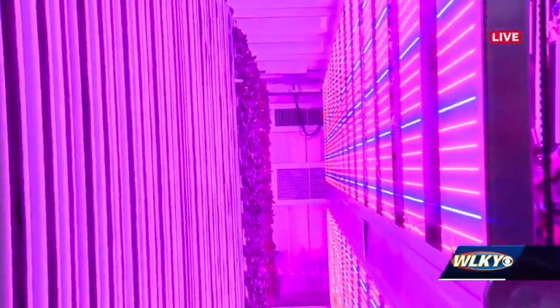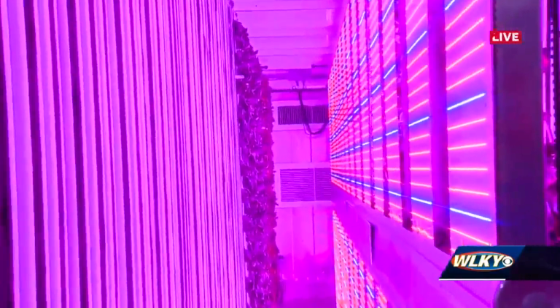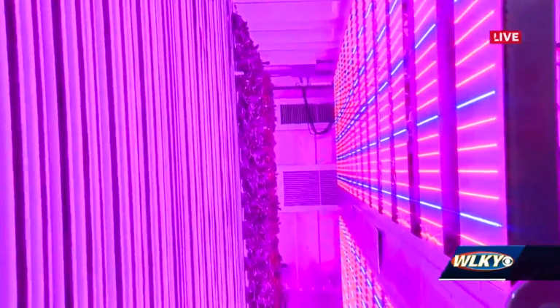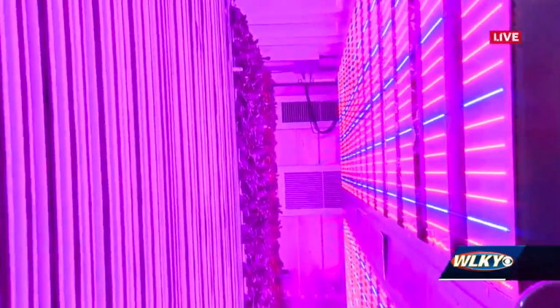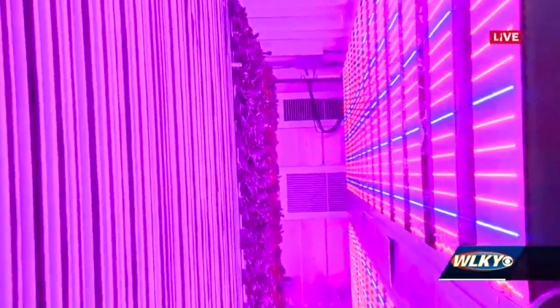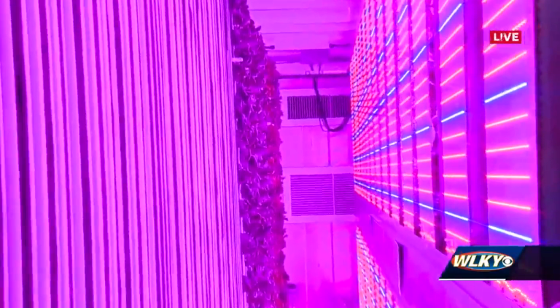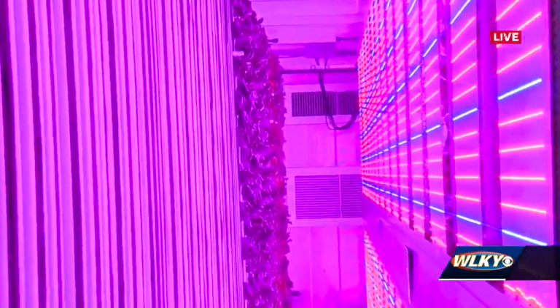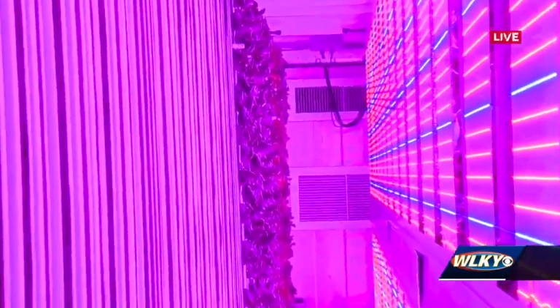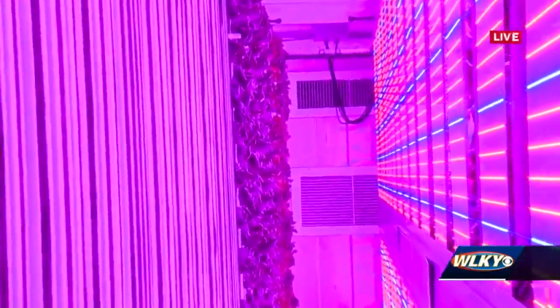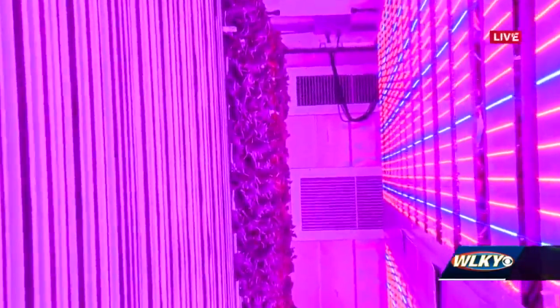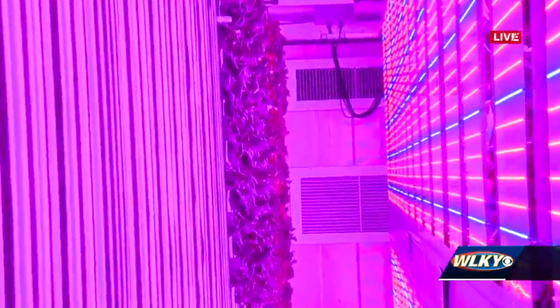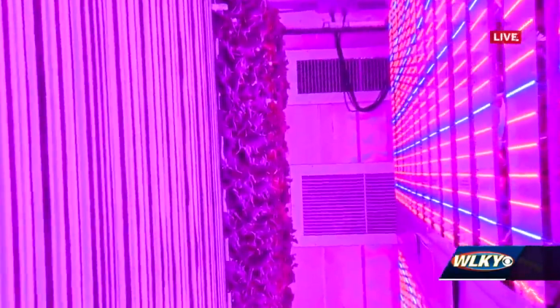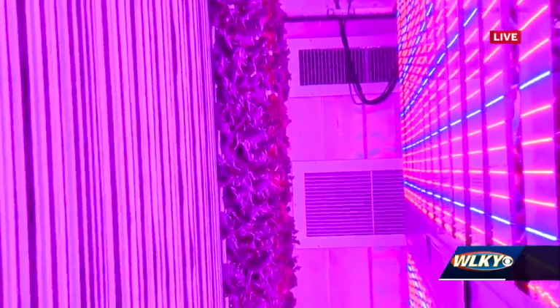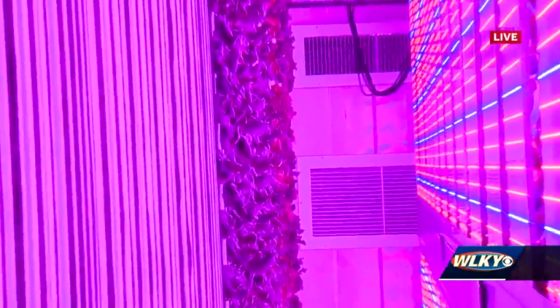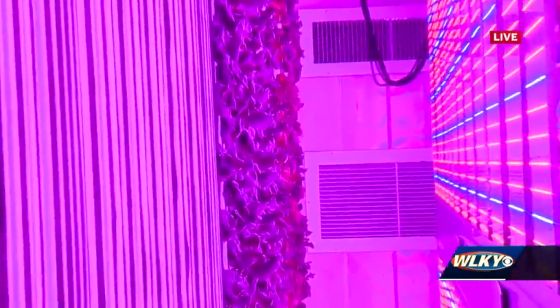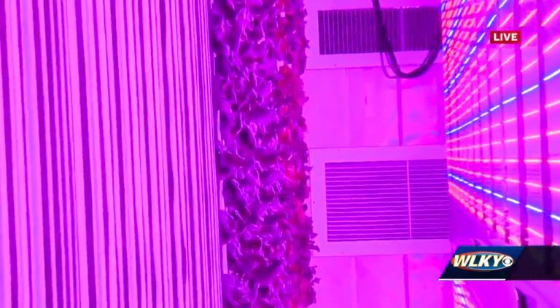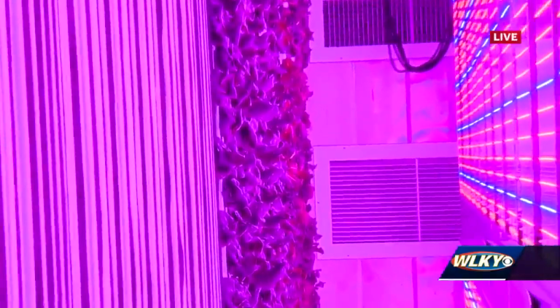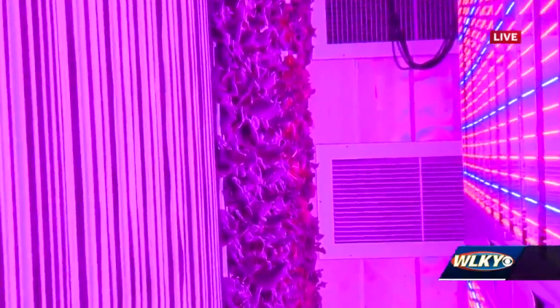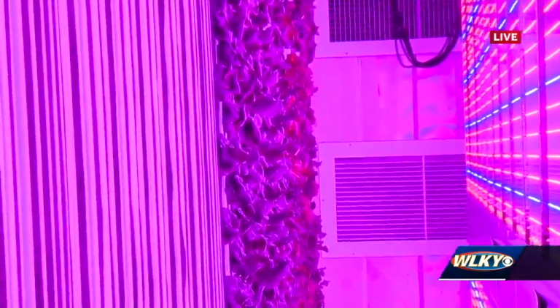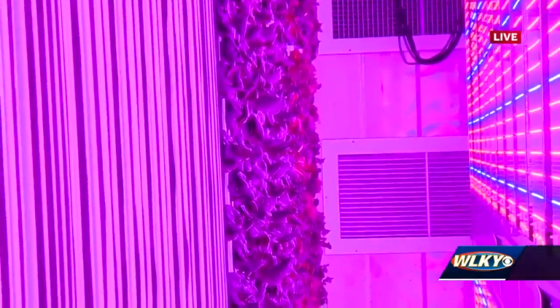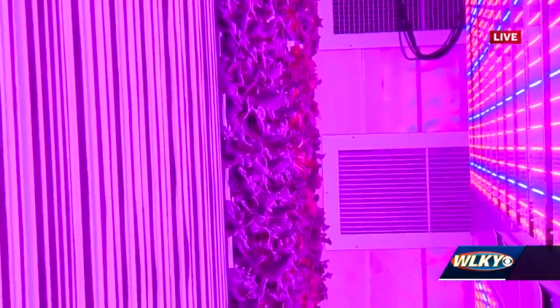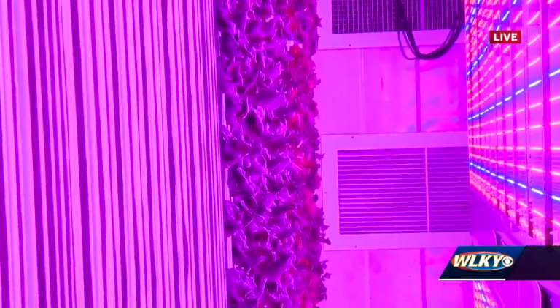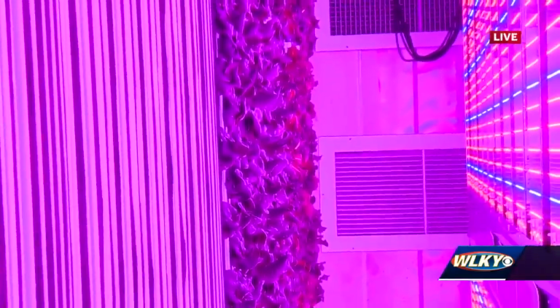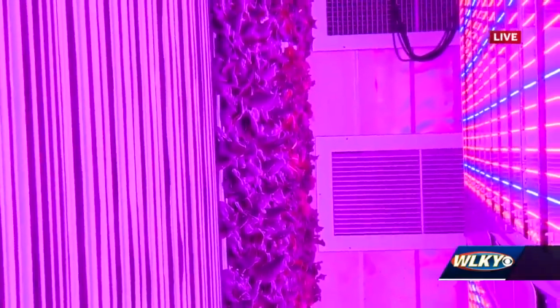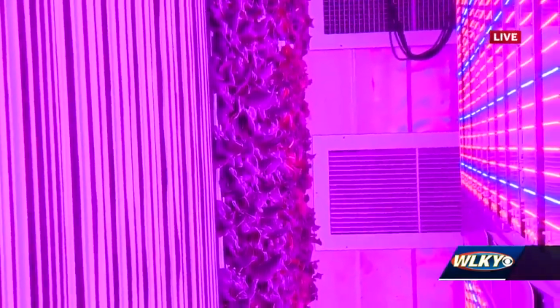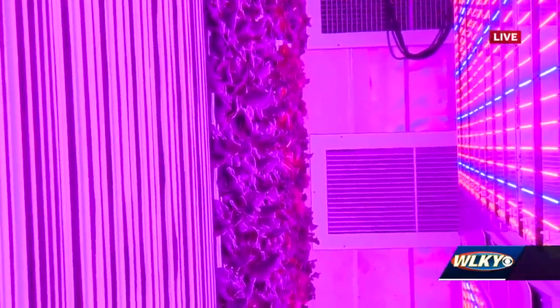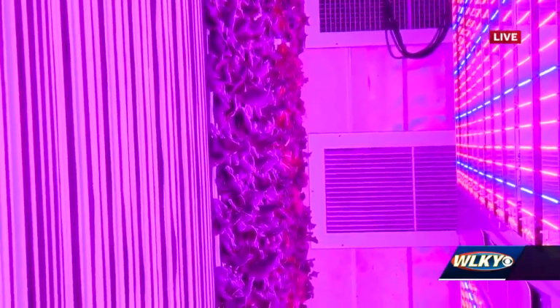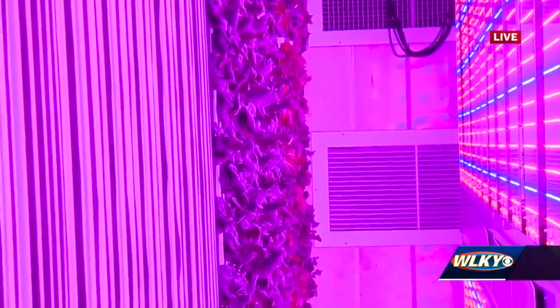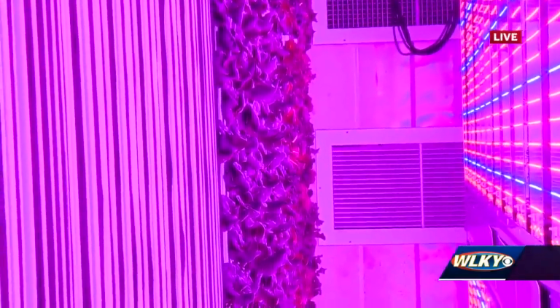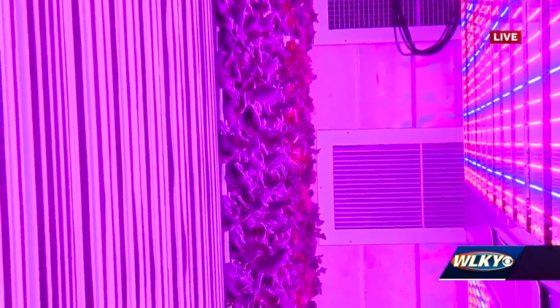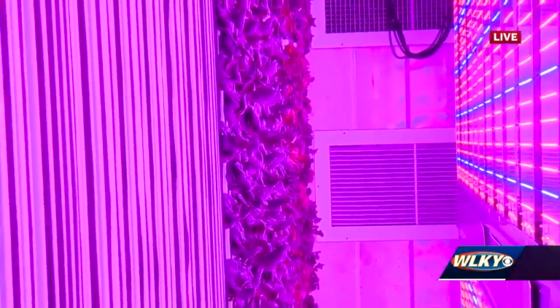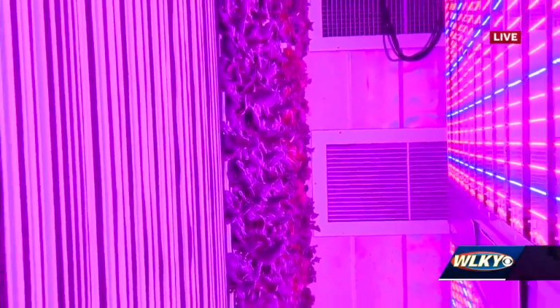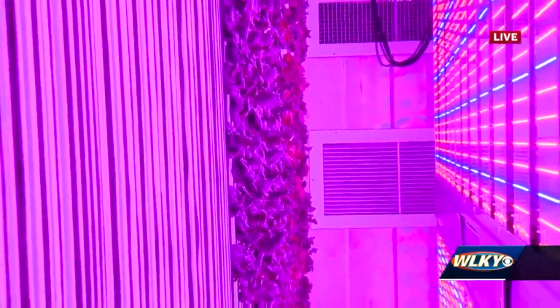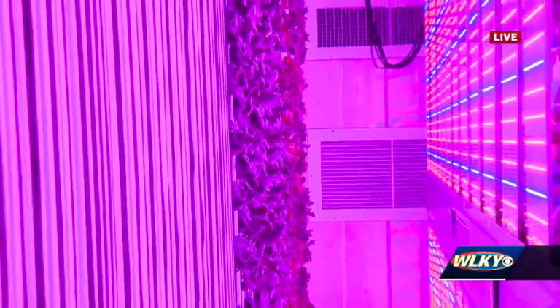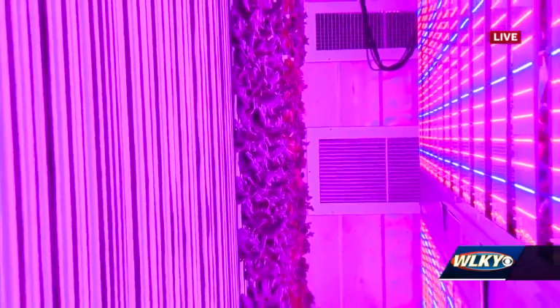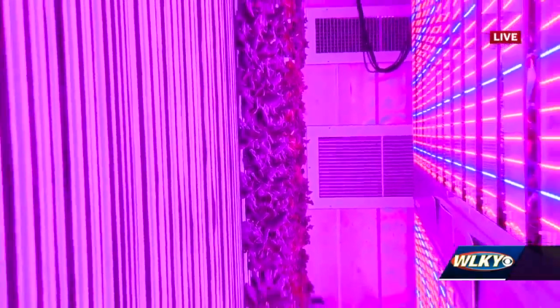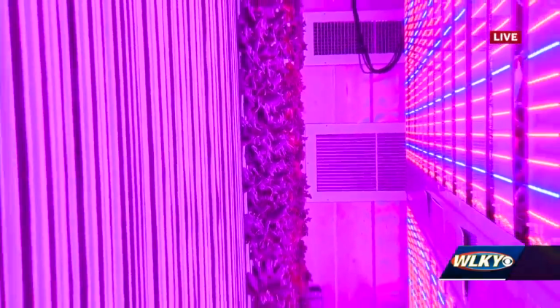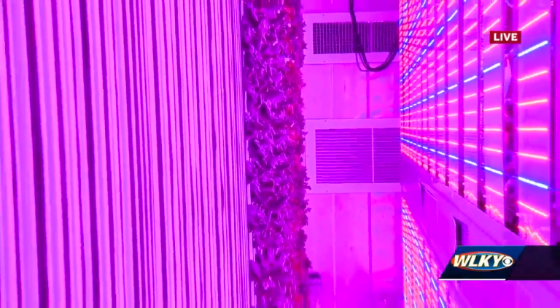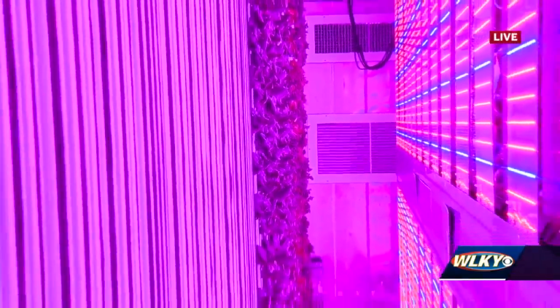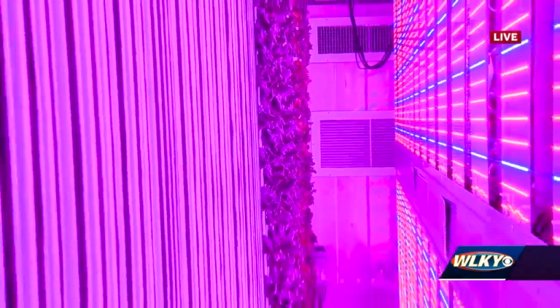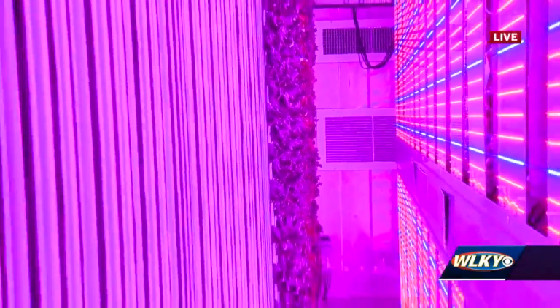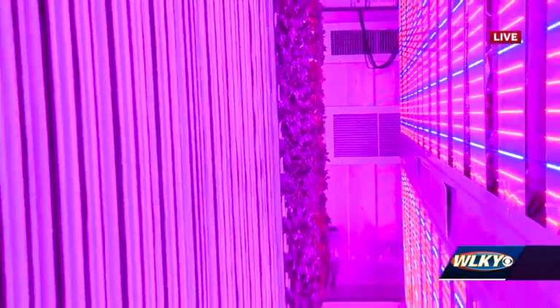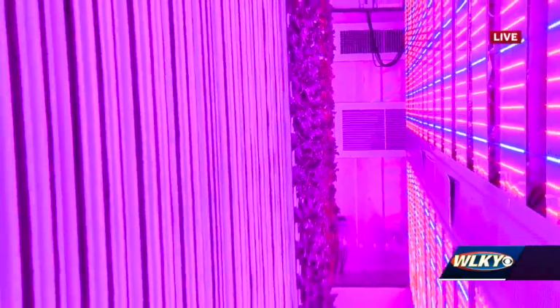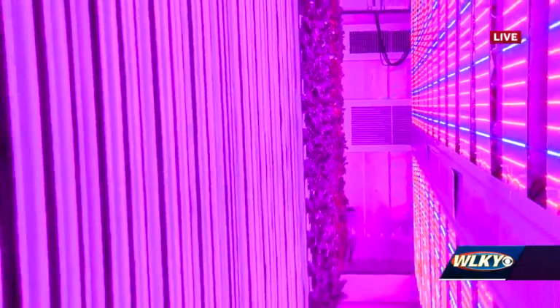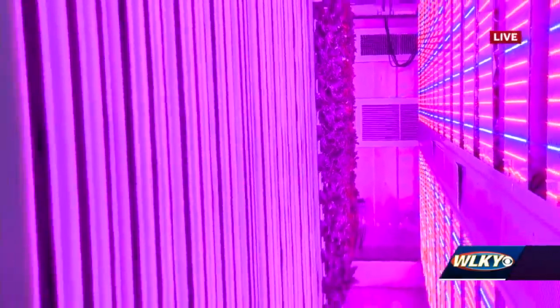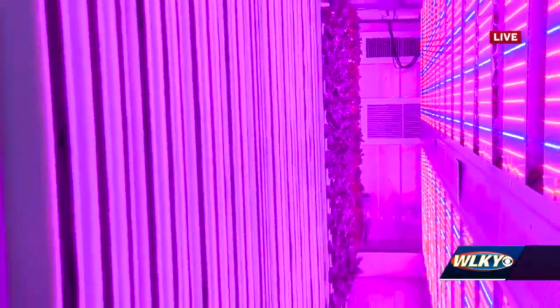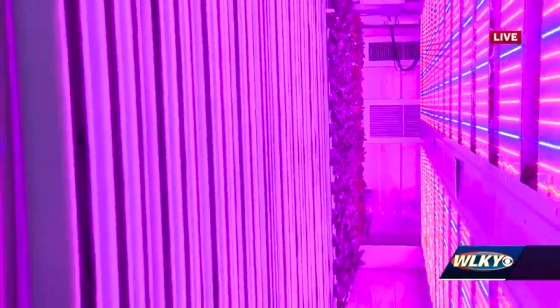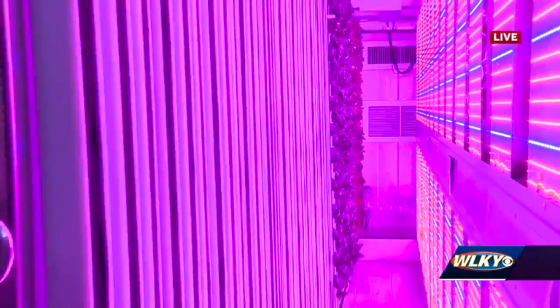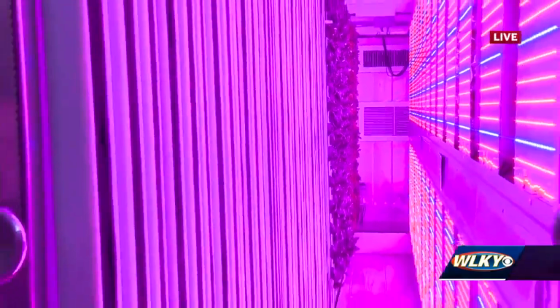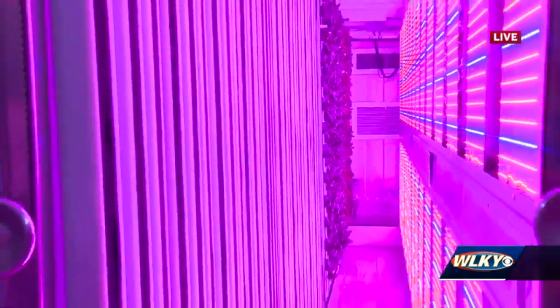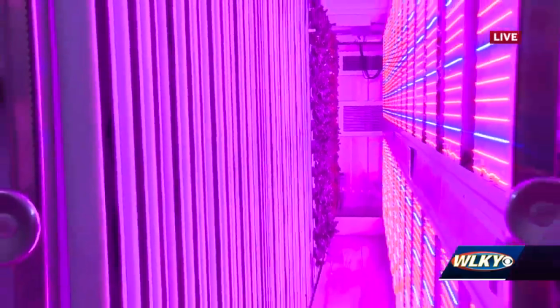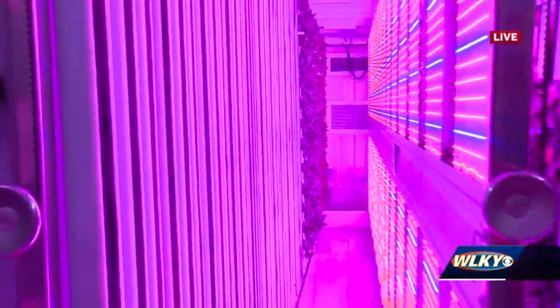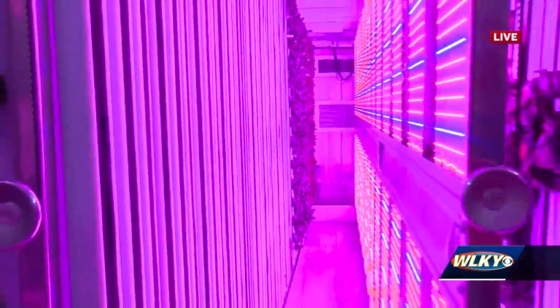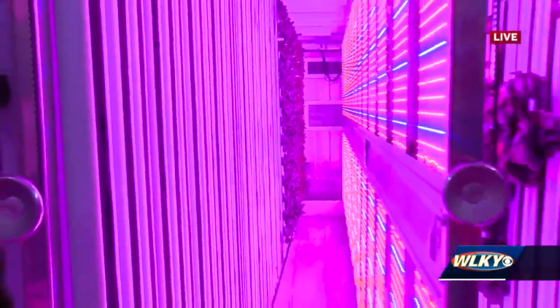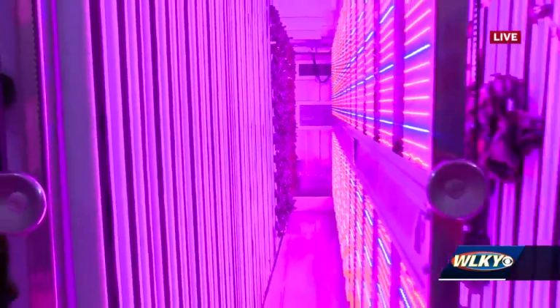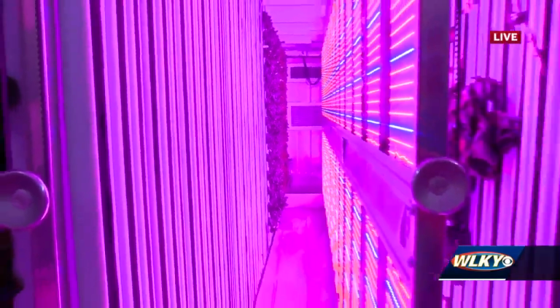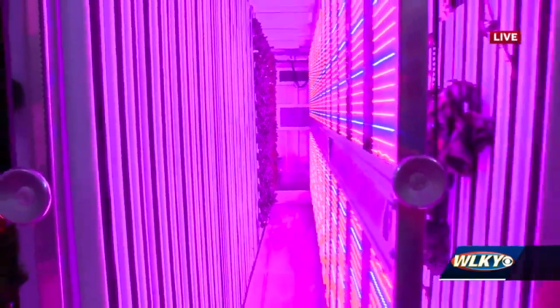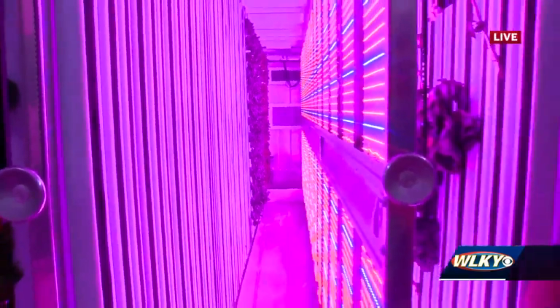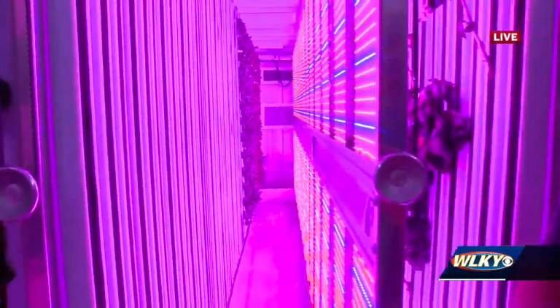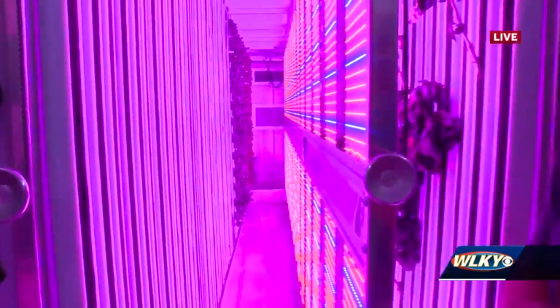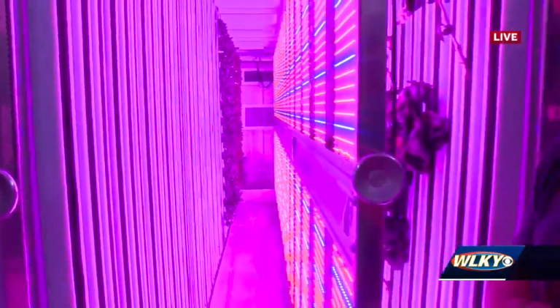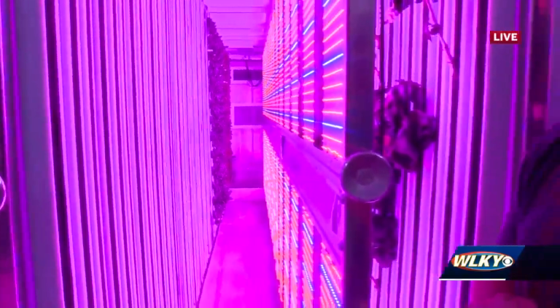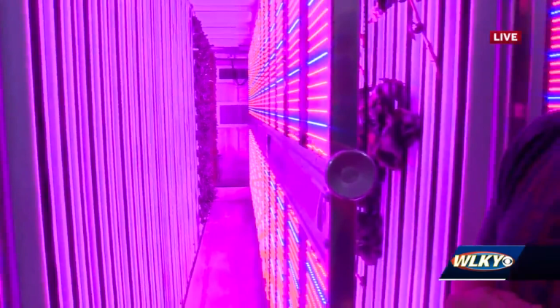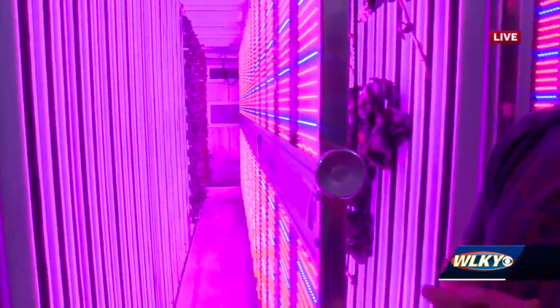What type of things do you grow in here? We grow a lot of salad mixes, leafy greens, lettuces, and a few herbs.